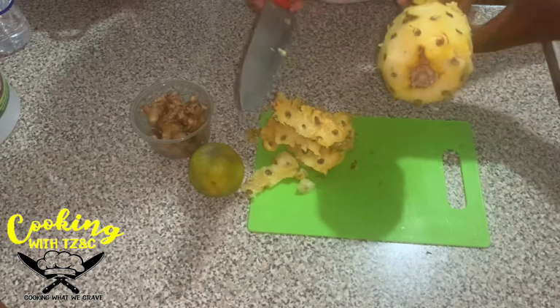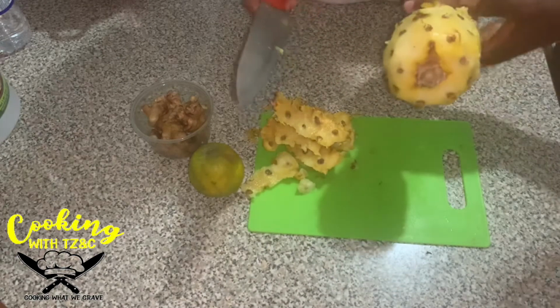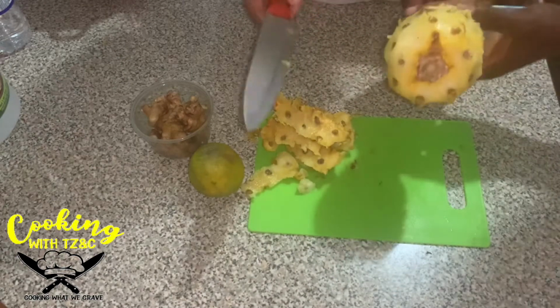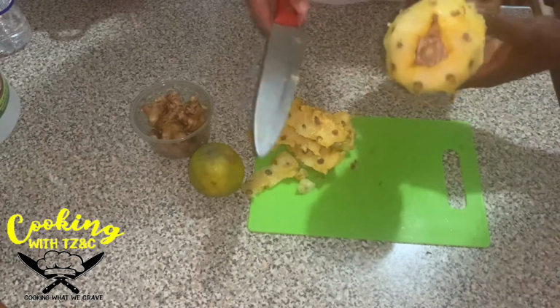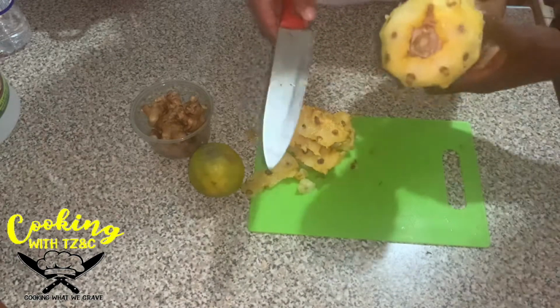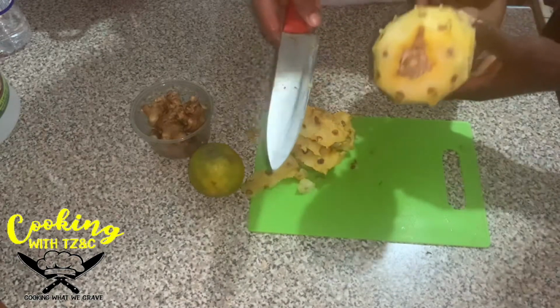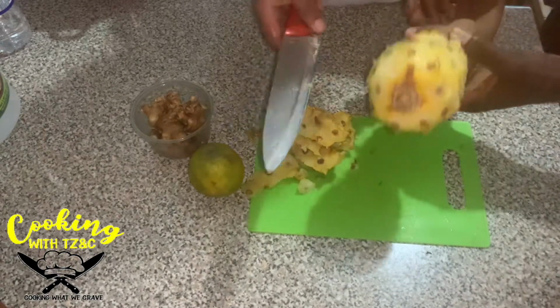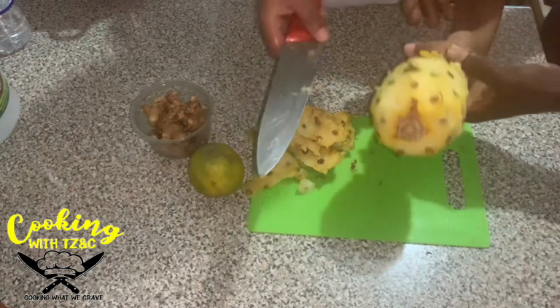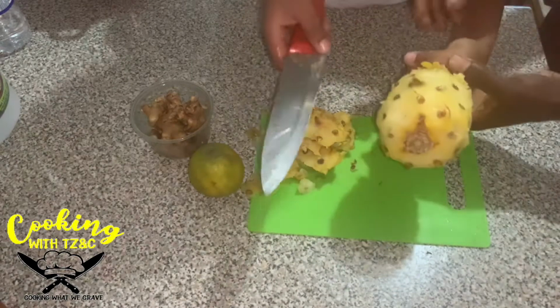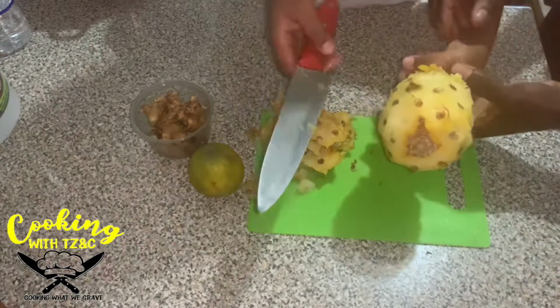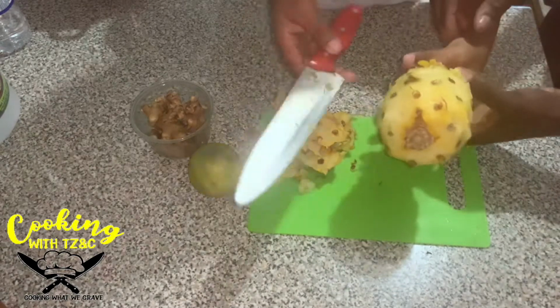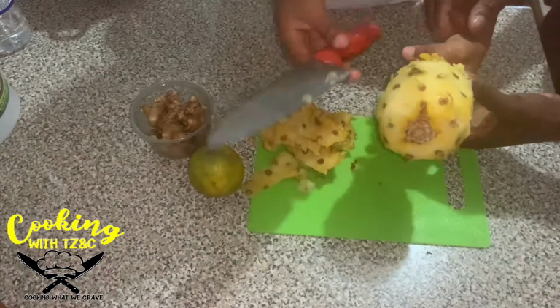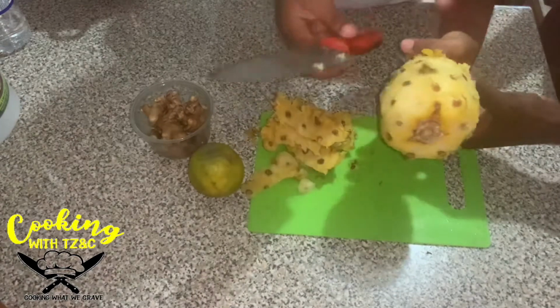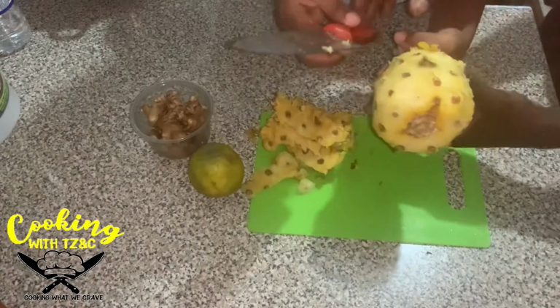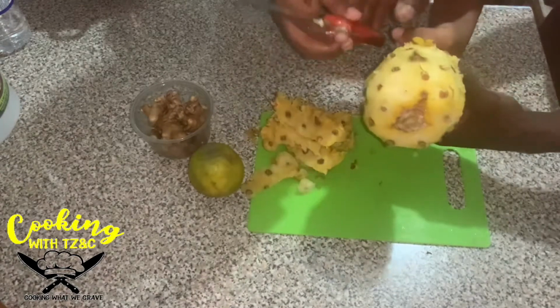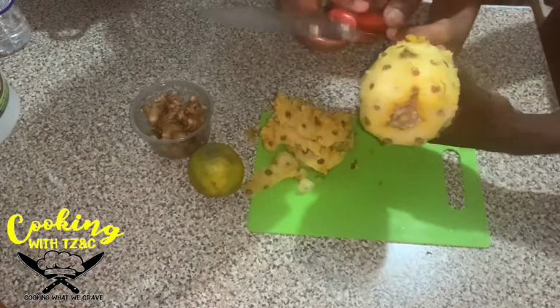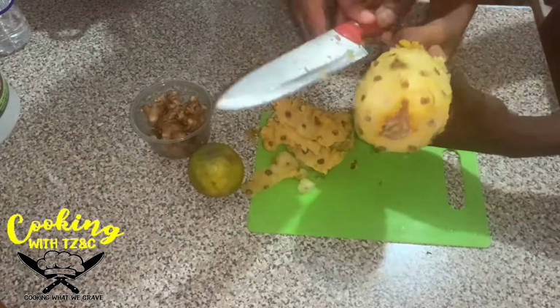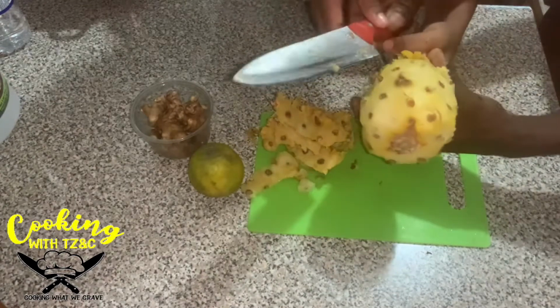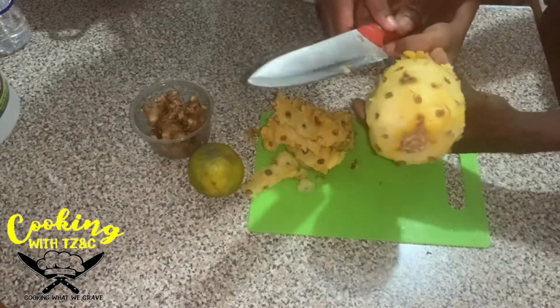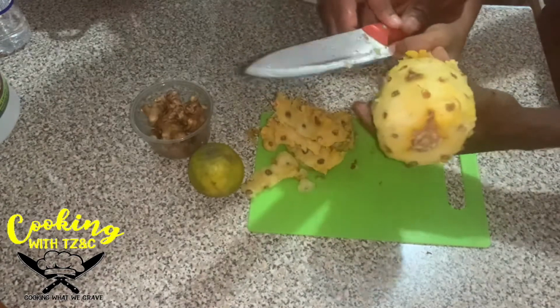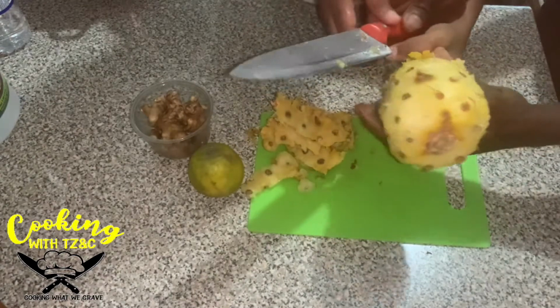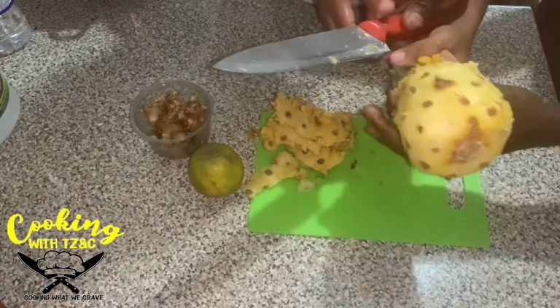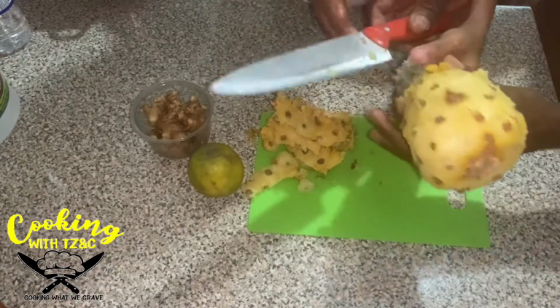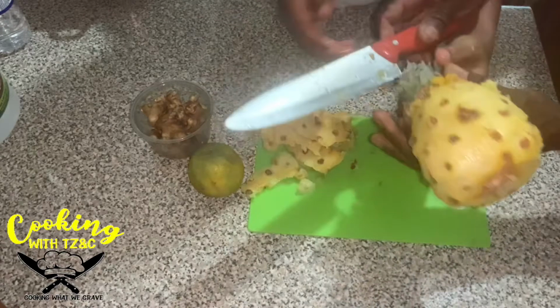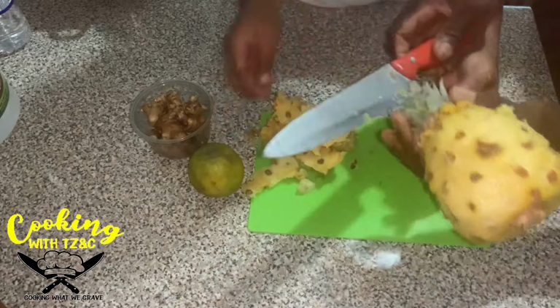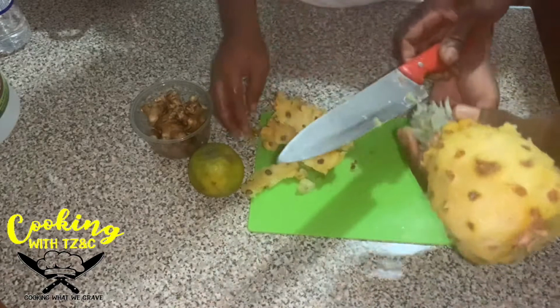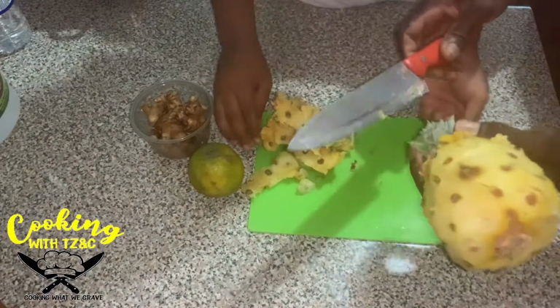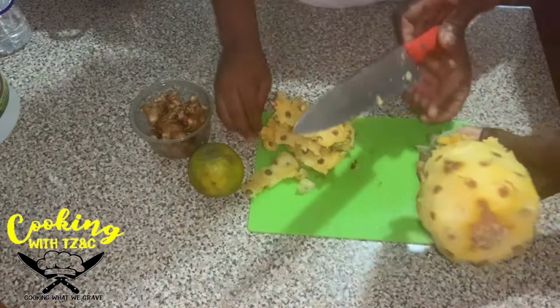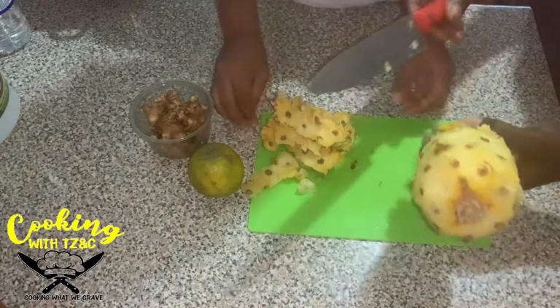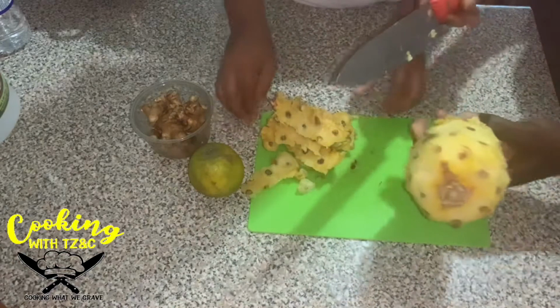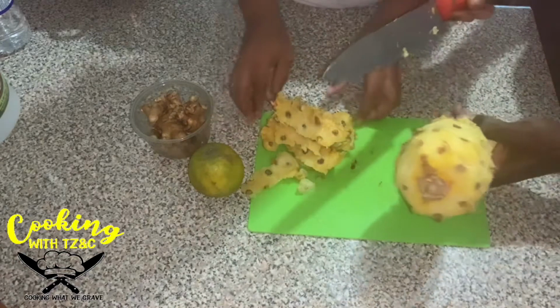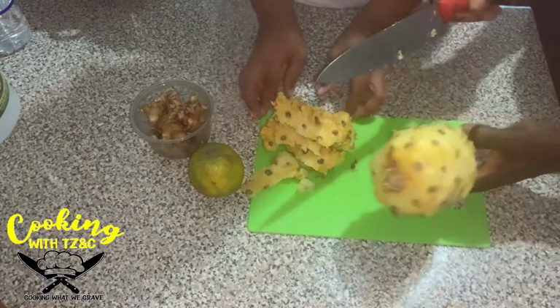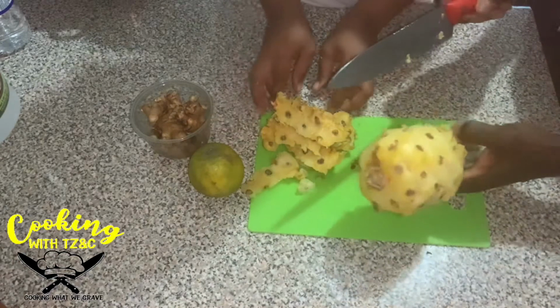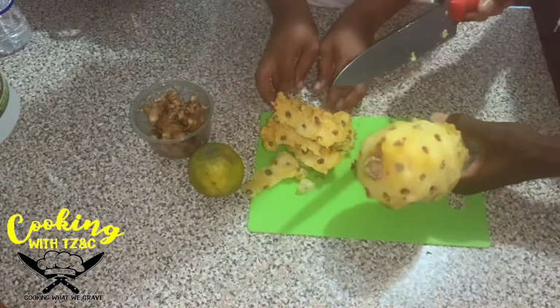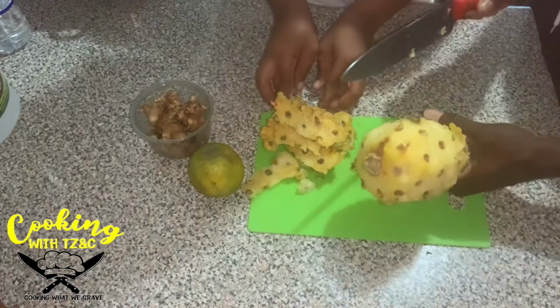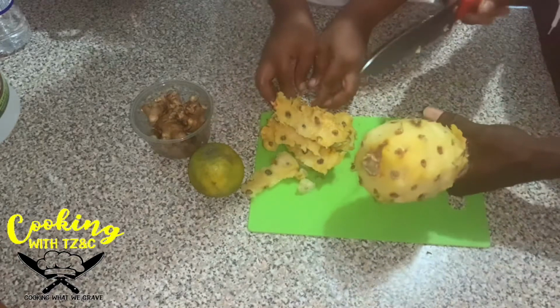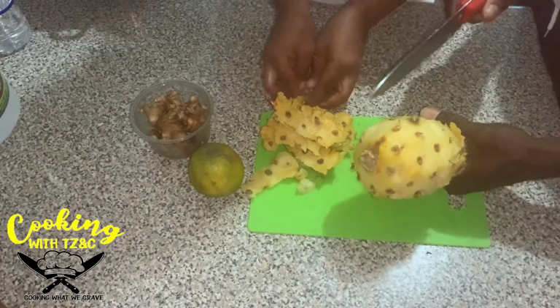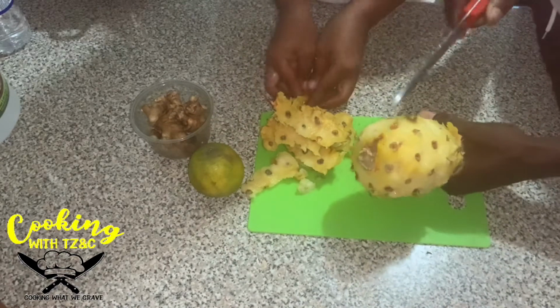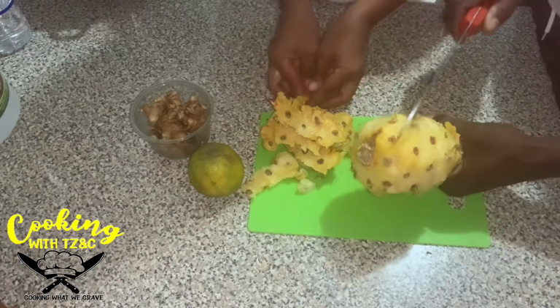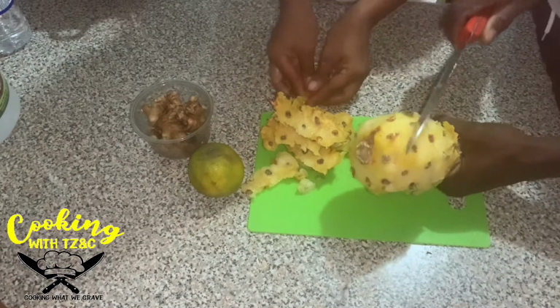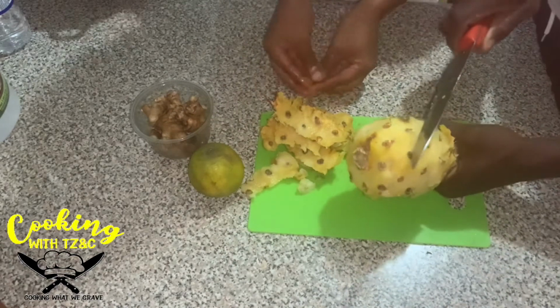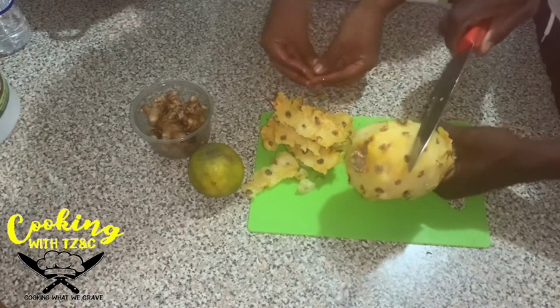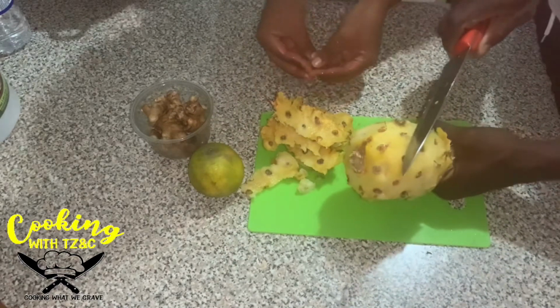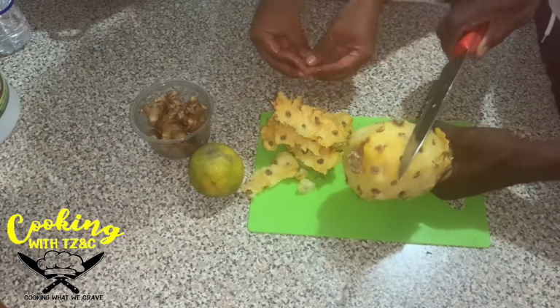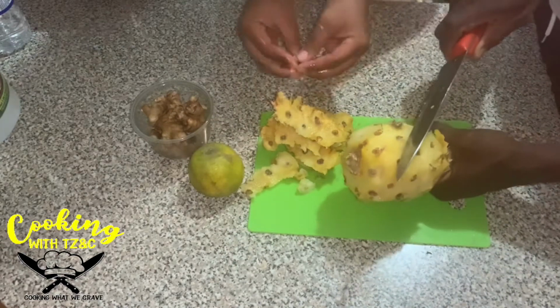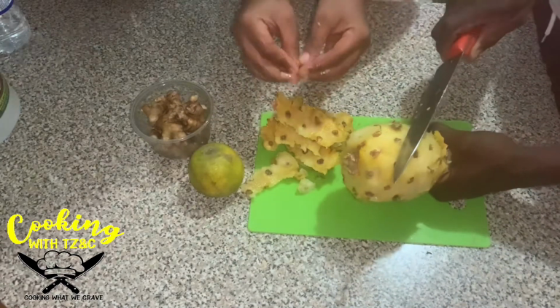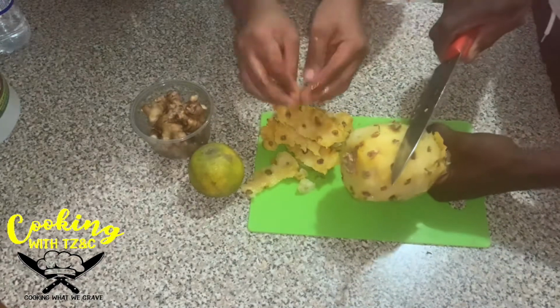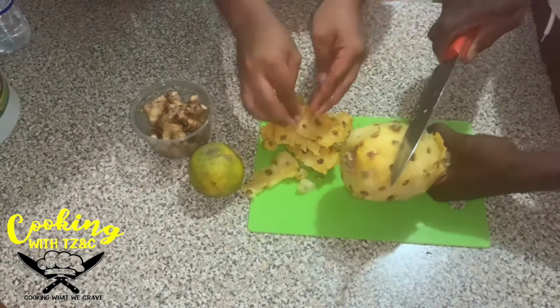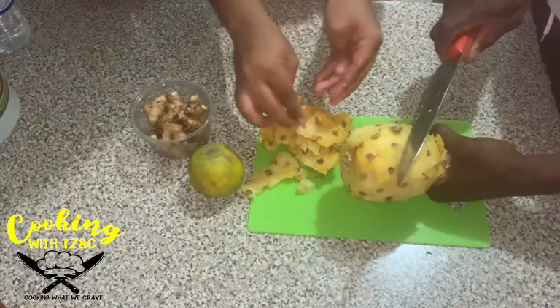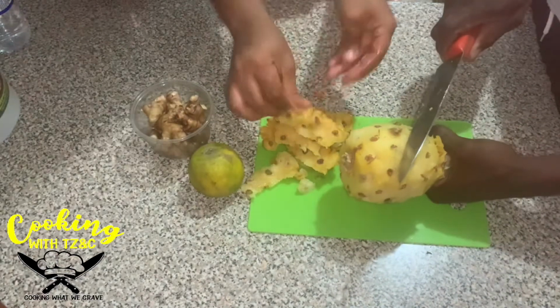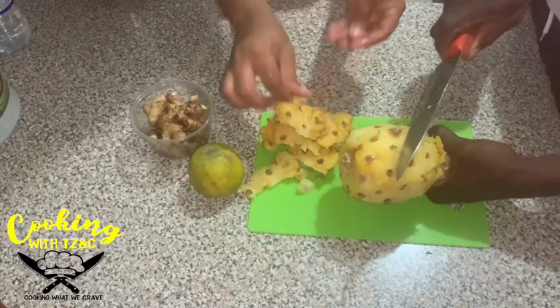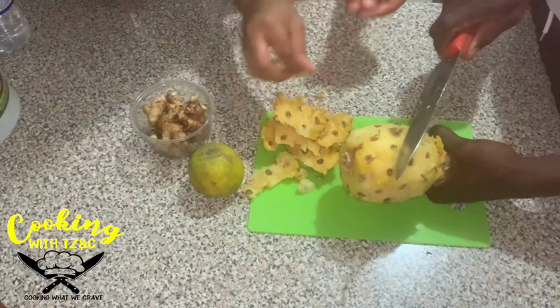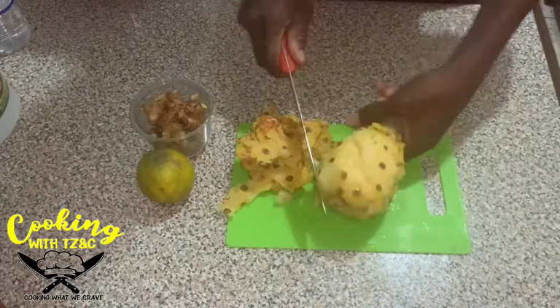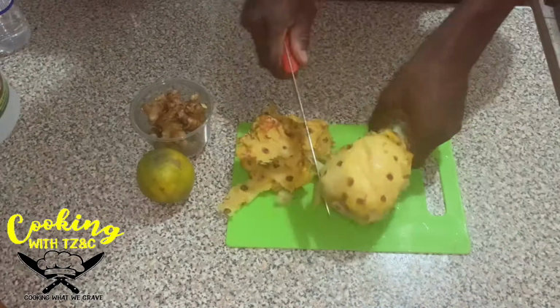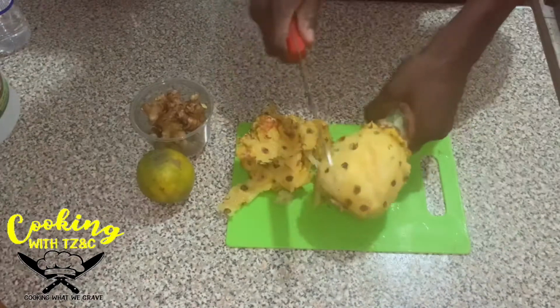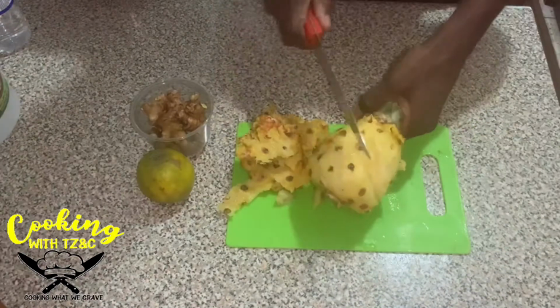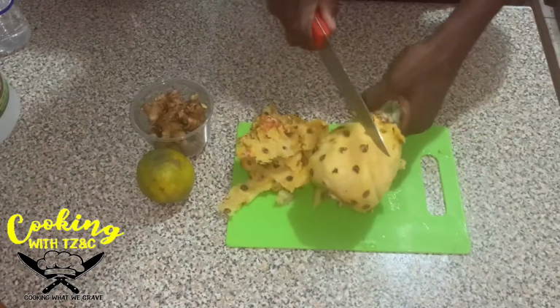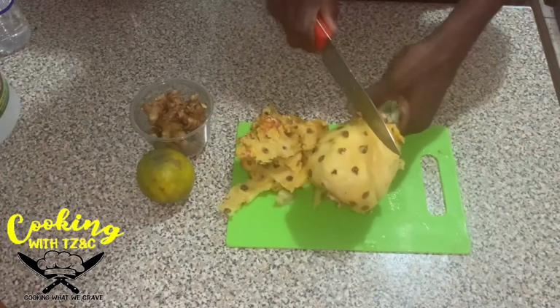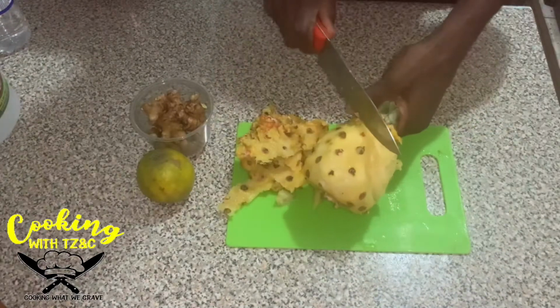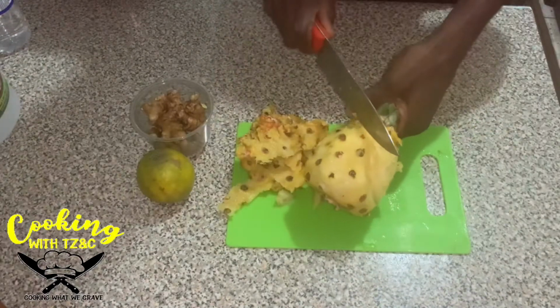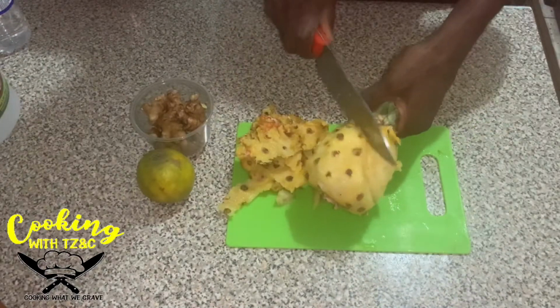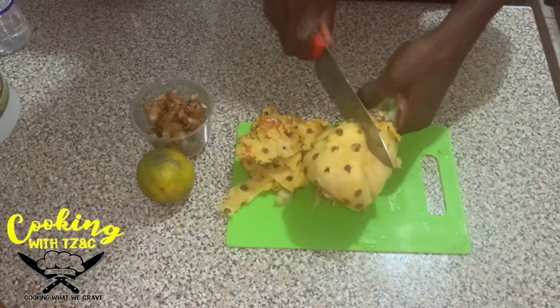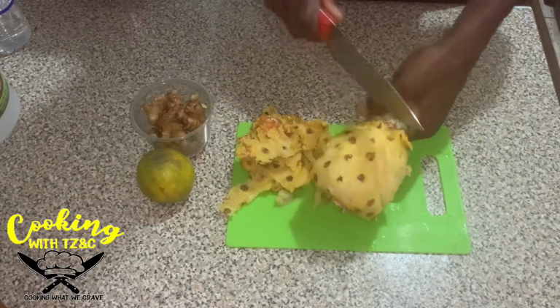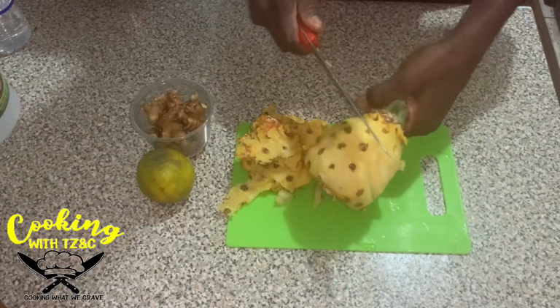Okay guys, you can see that struggle. Let the big man do his work.